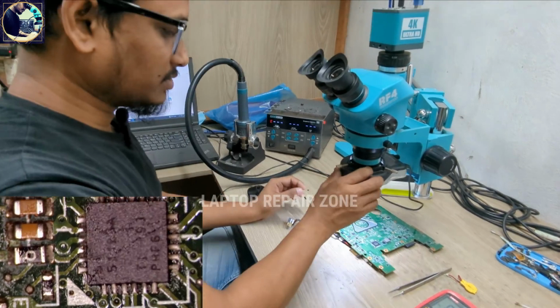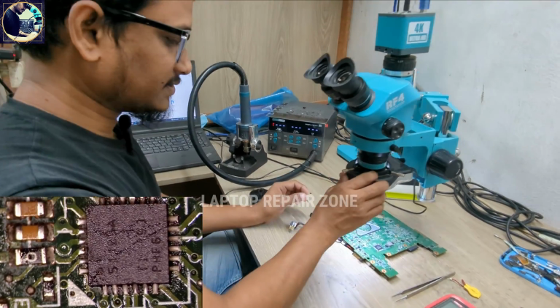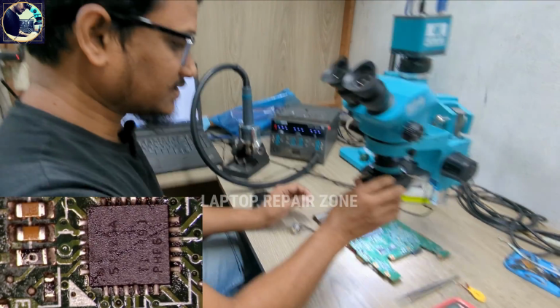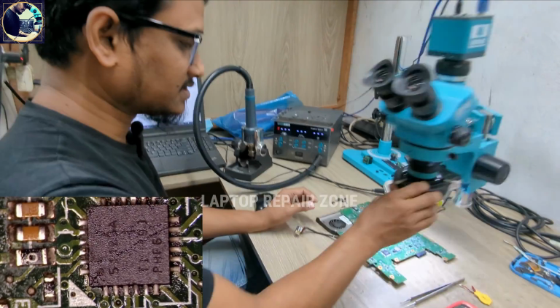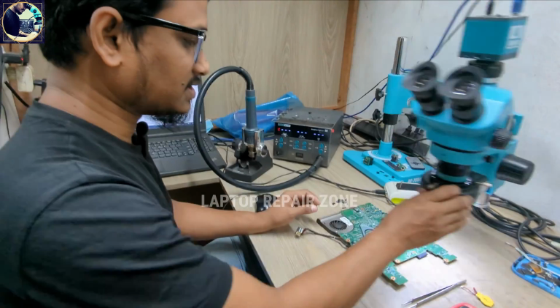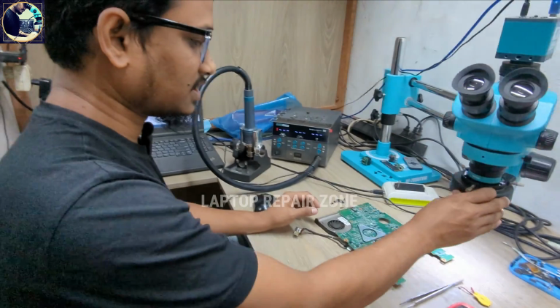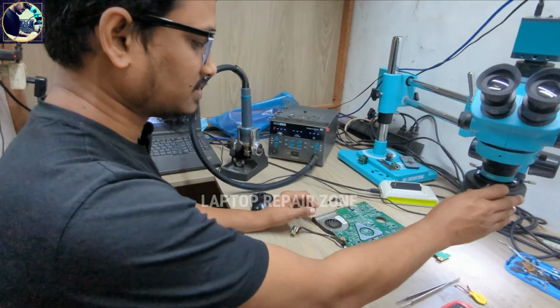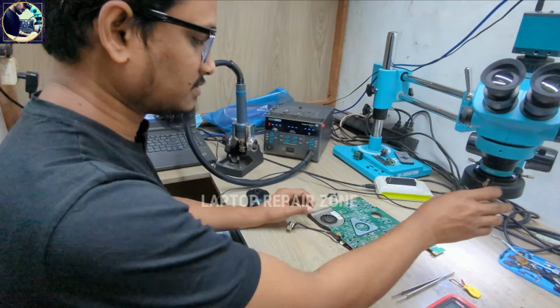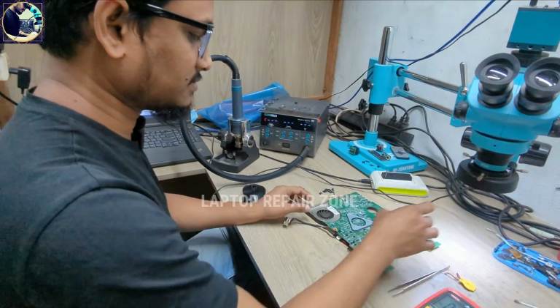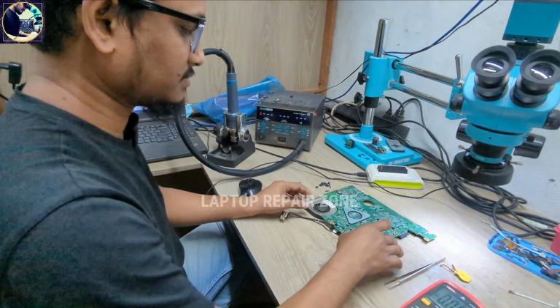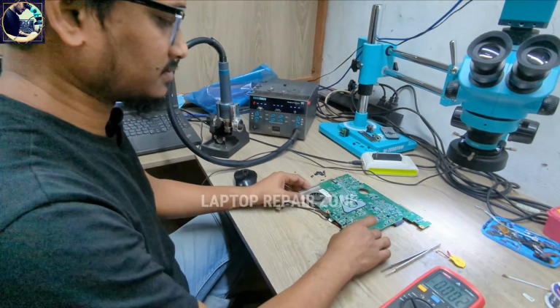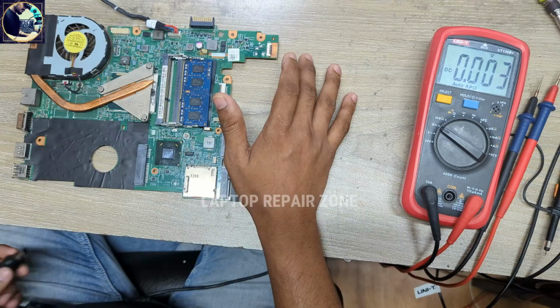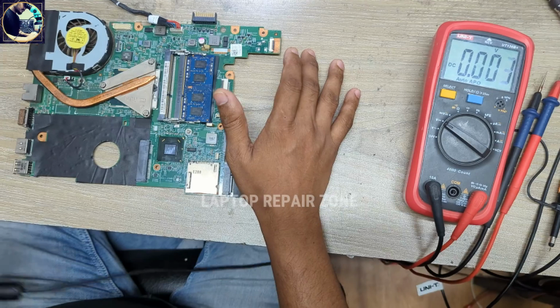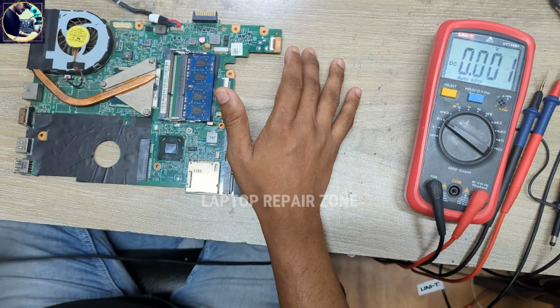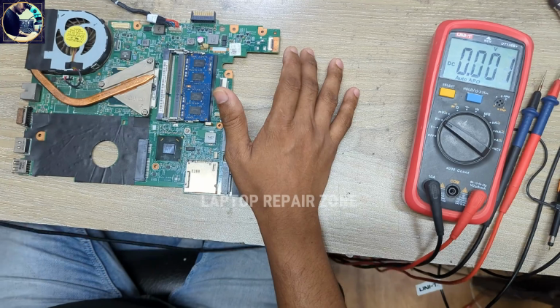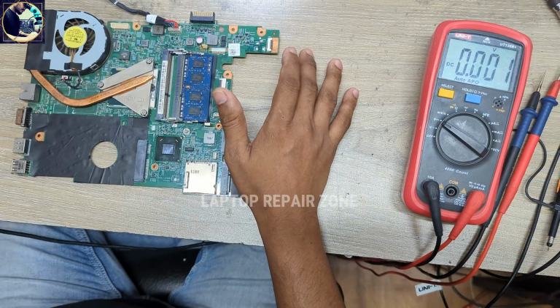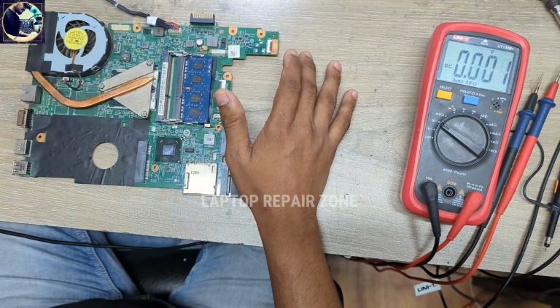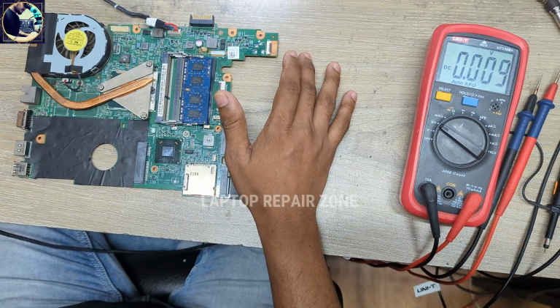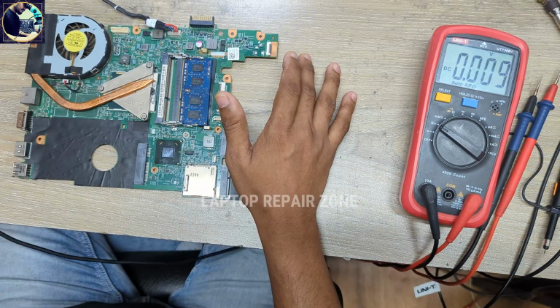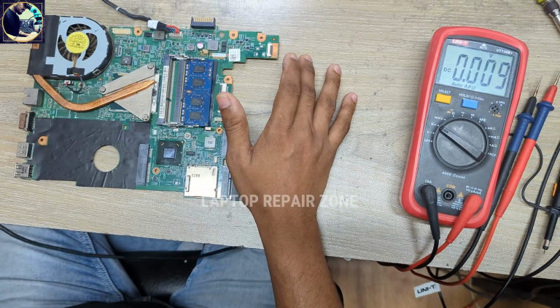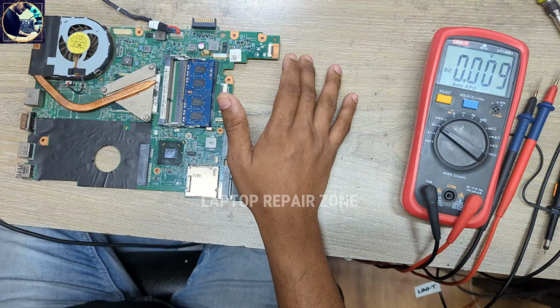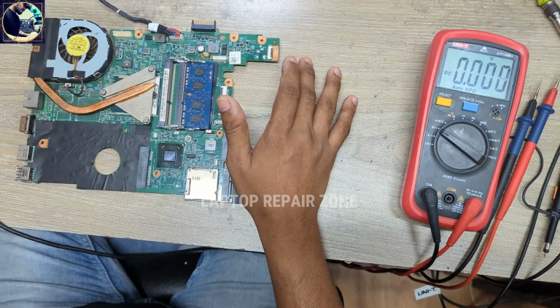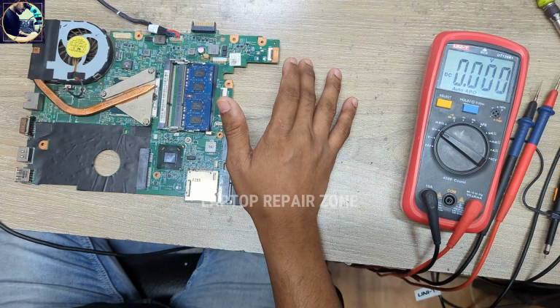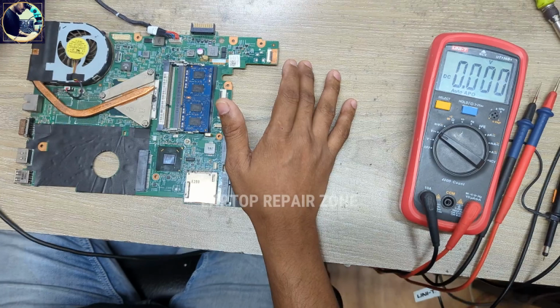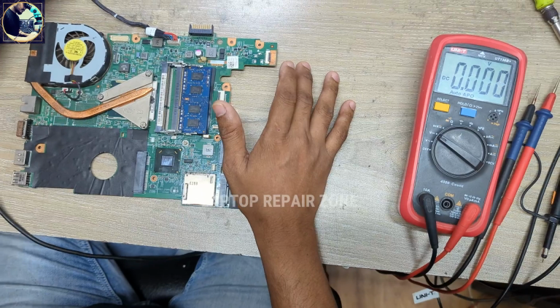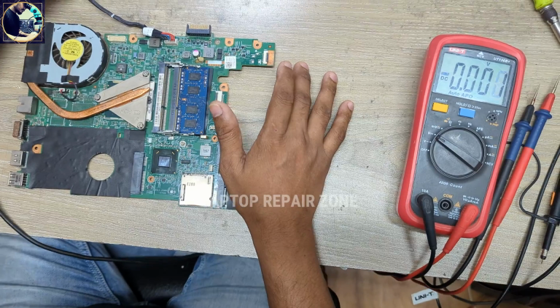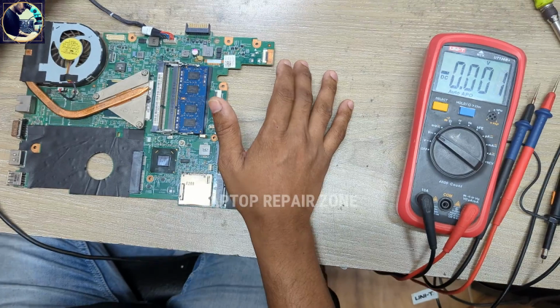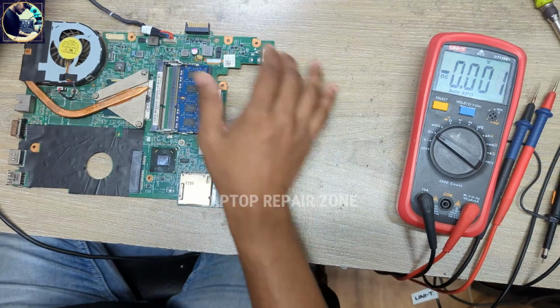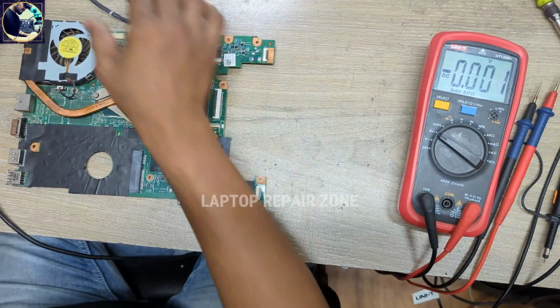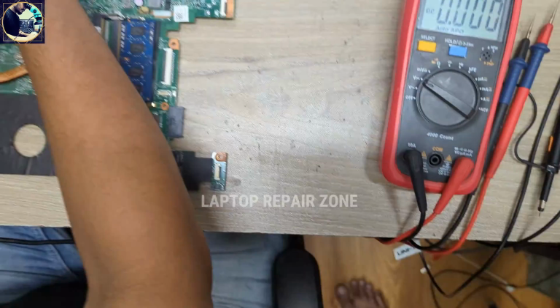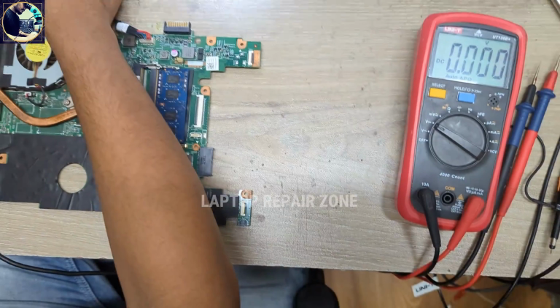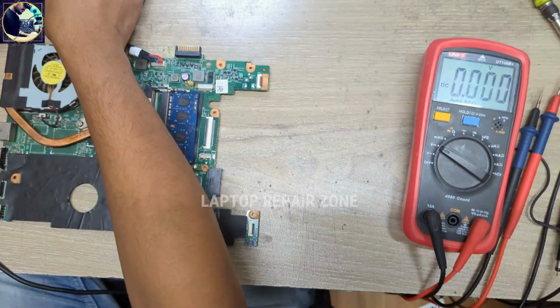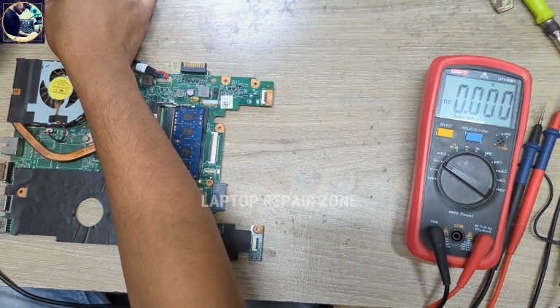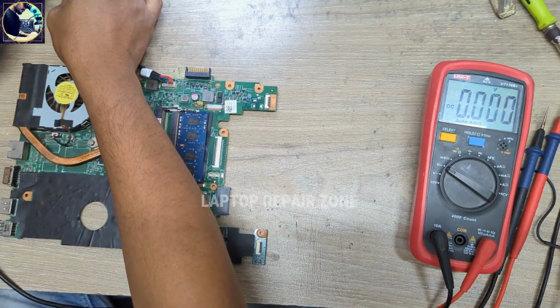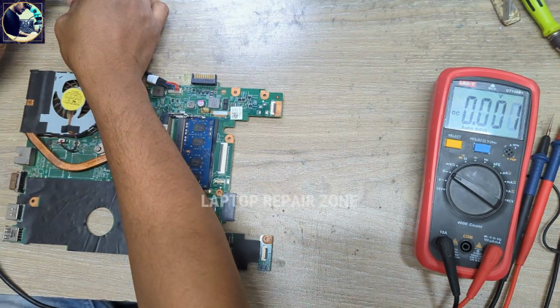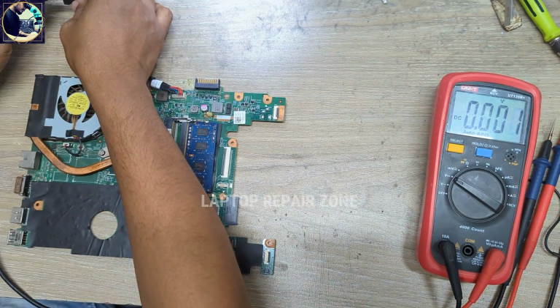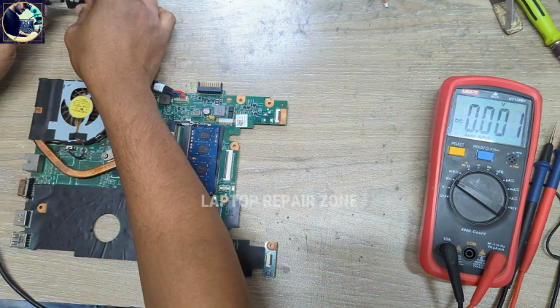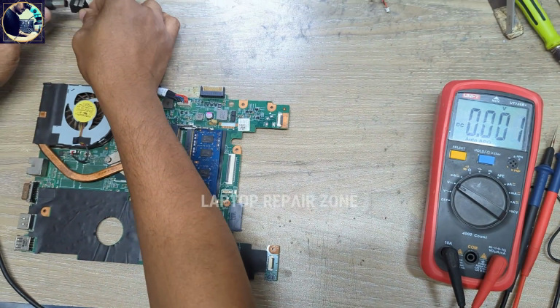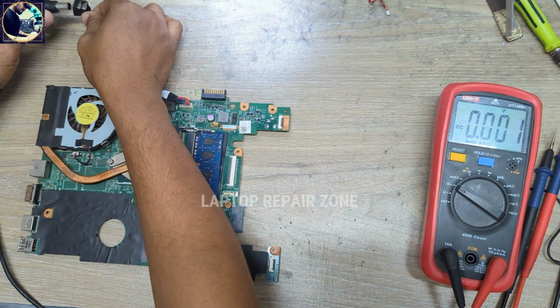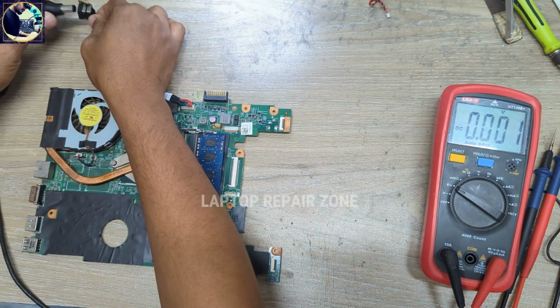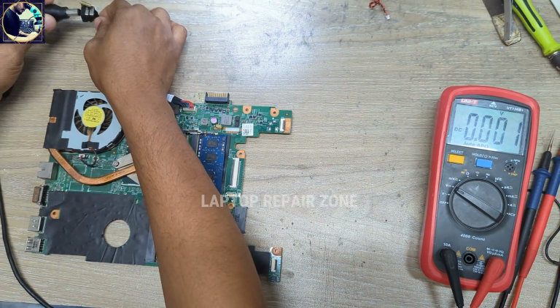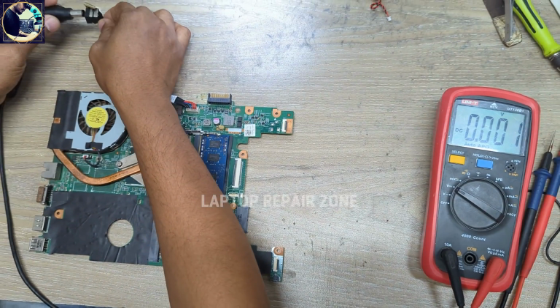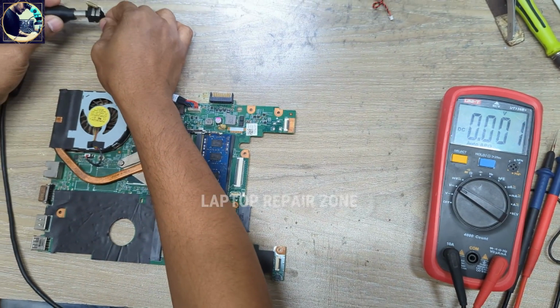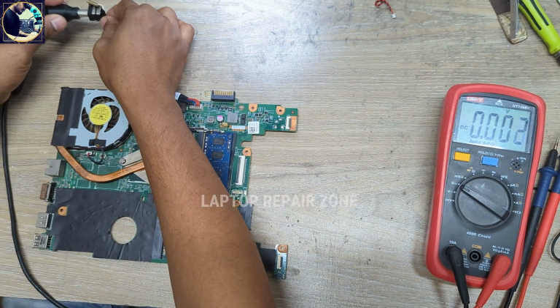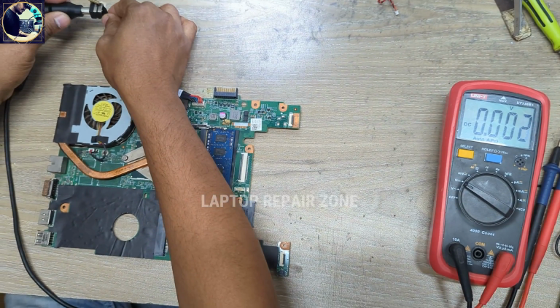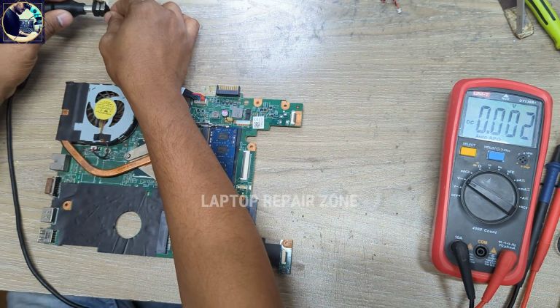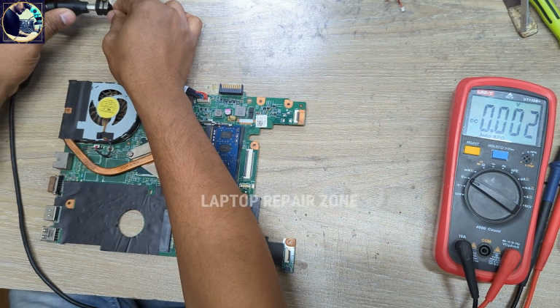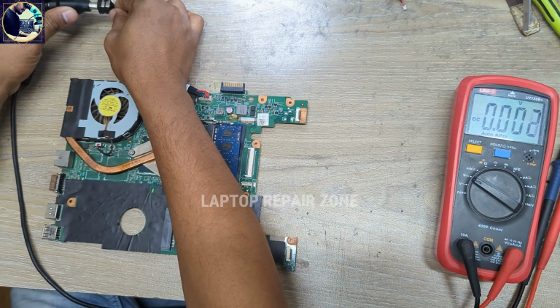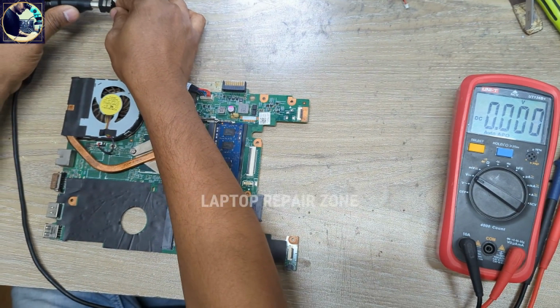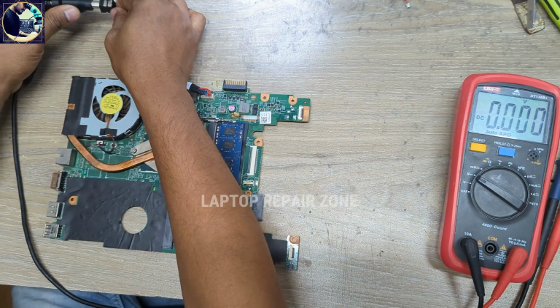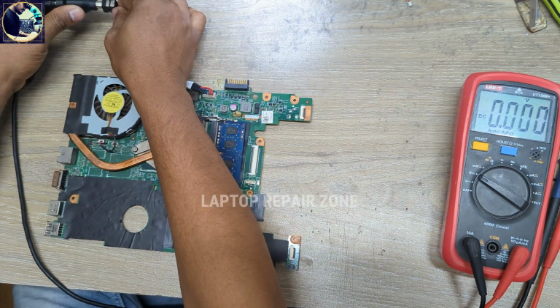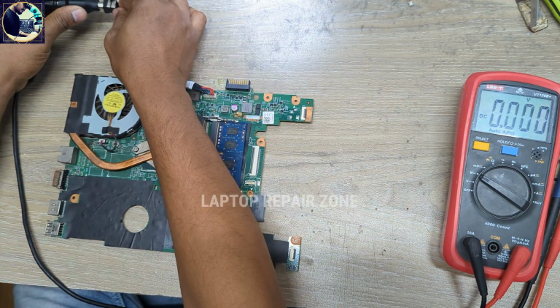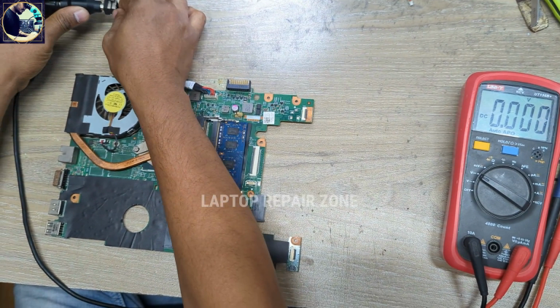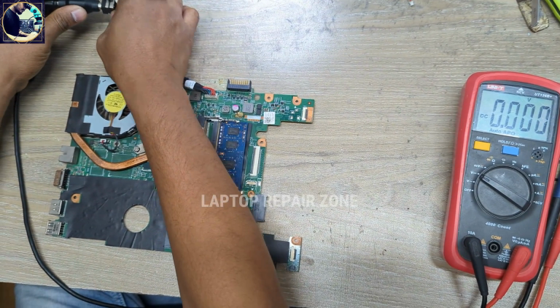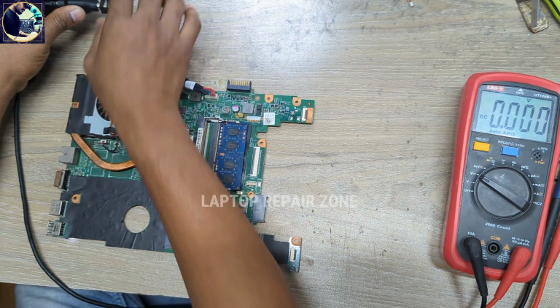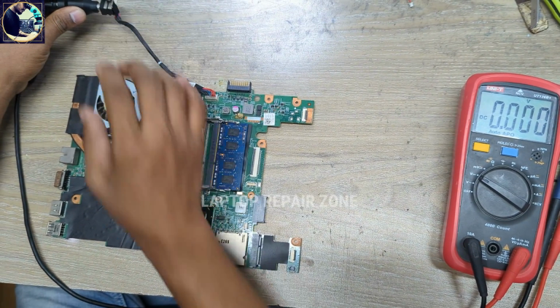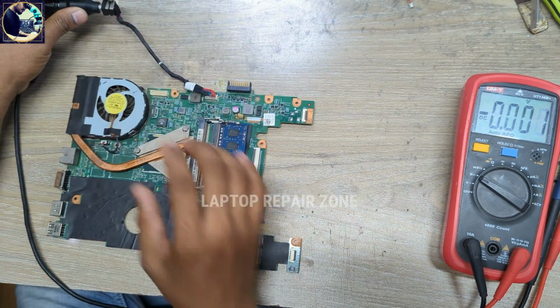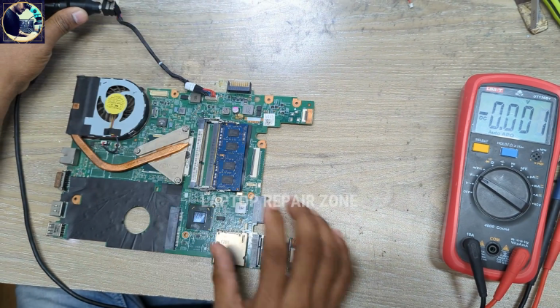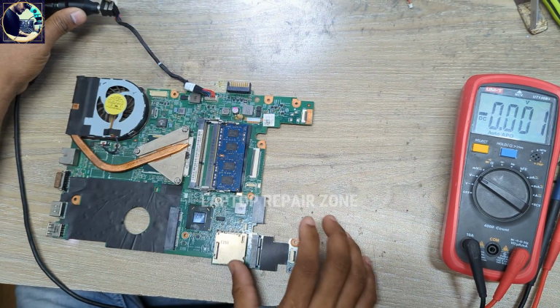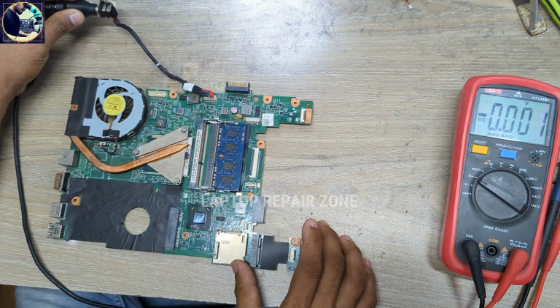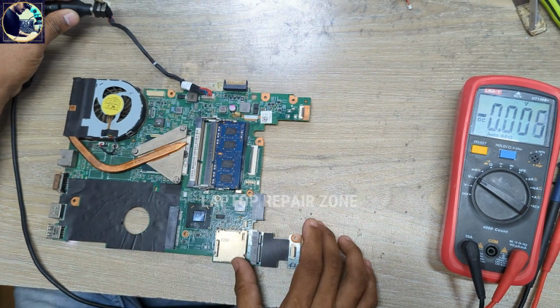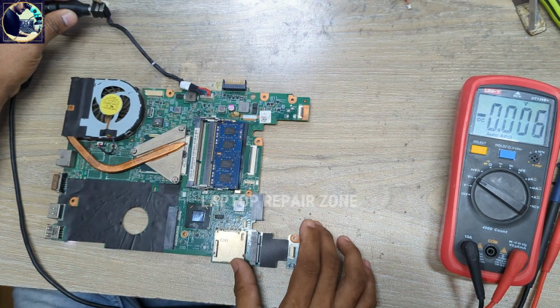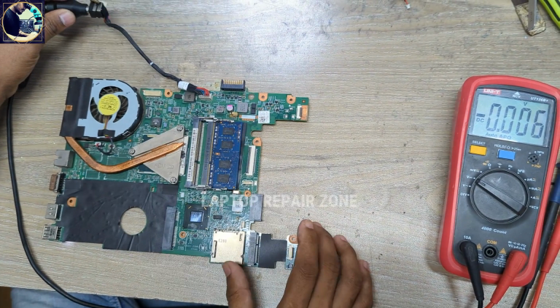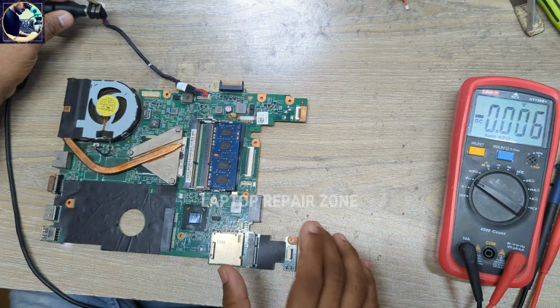Replace is done. Now it's time to check. I connect my power supply again — let's check.